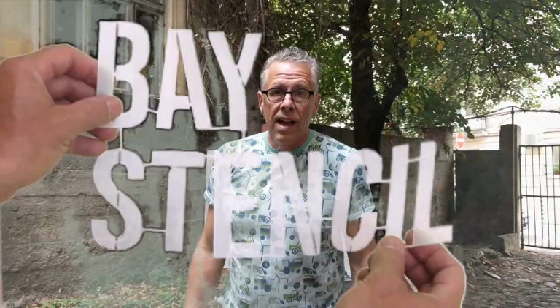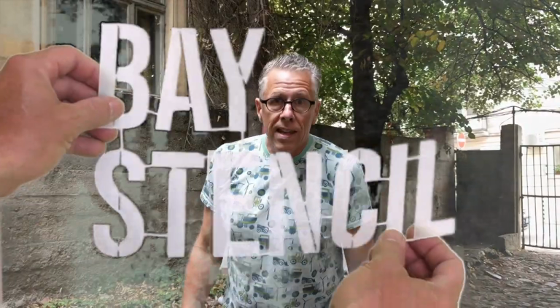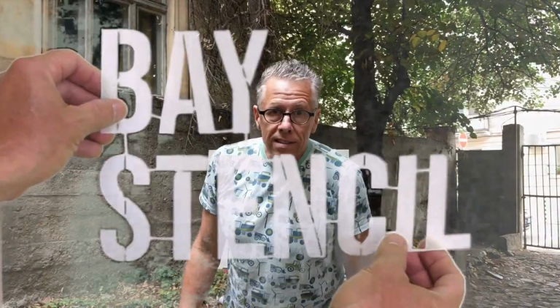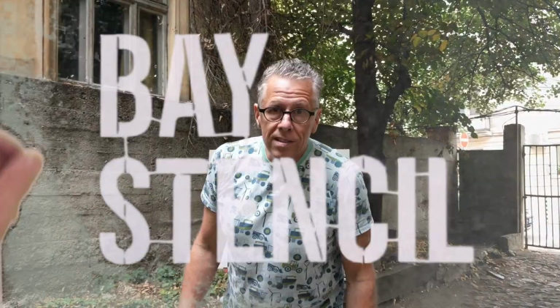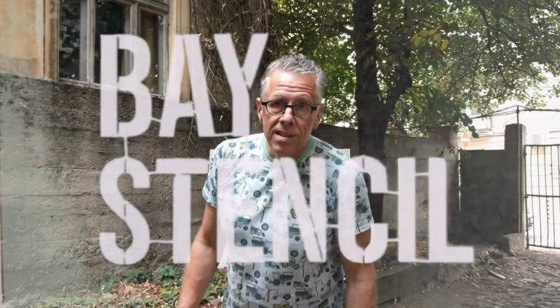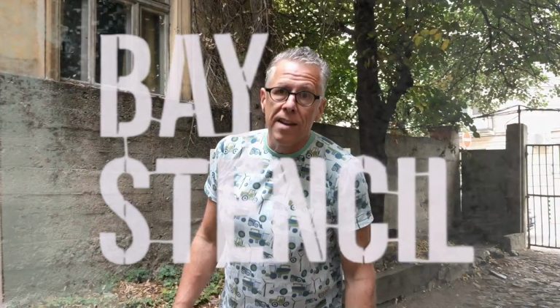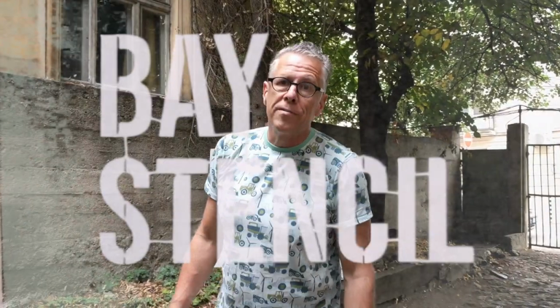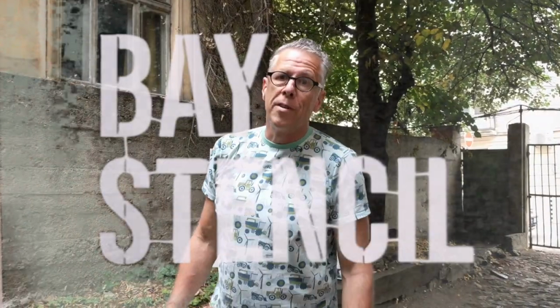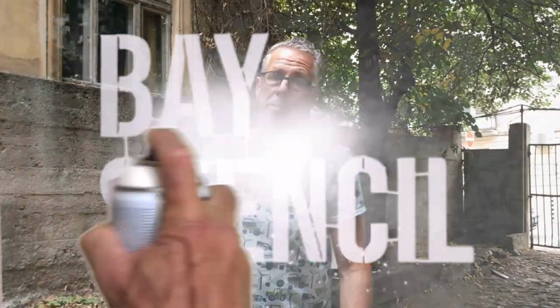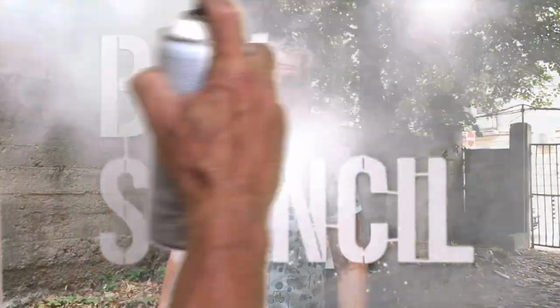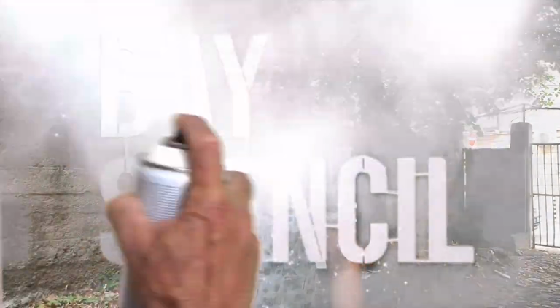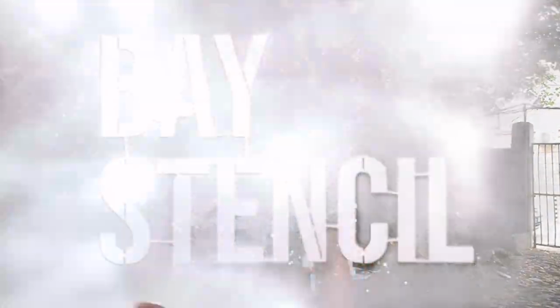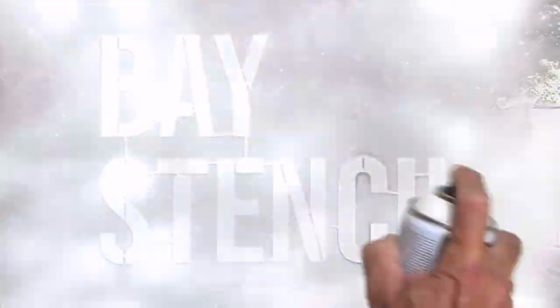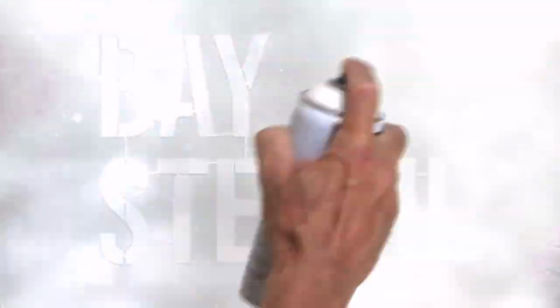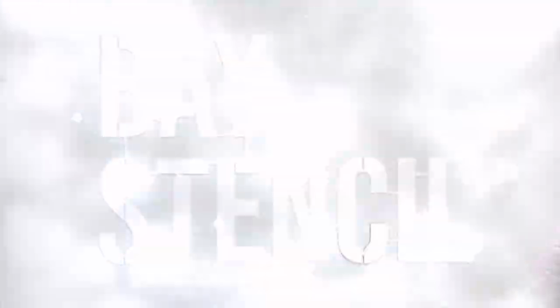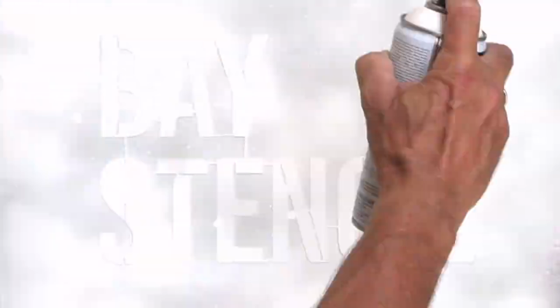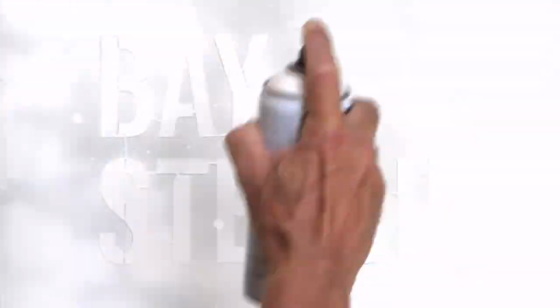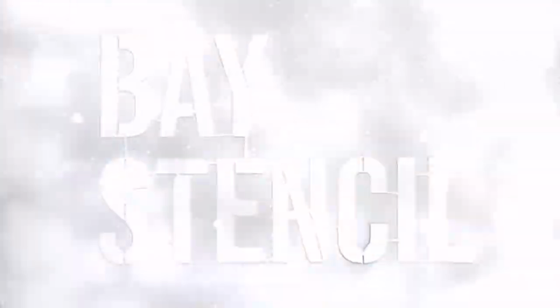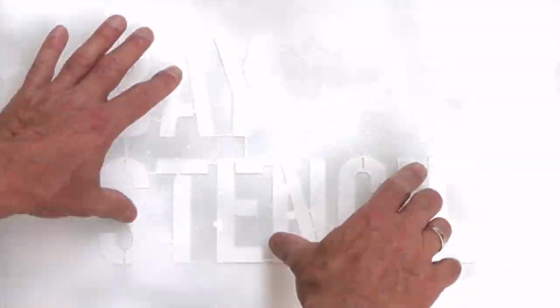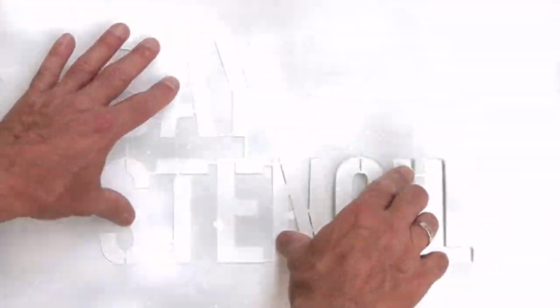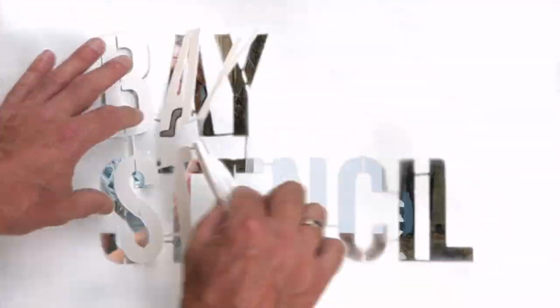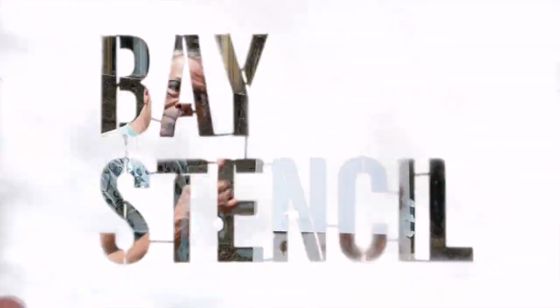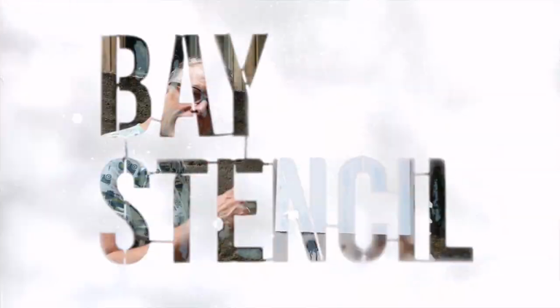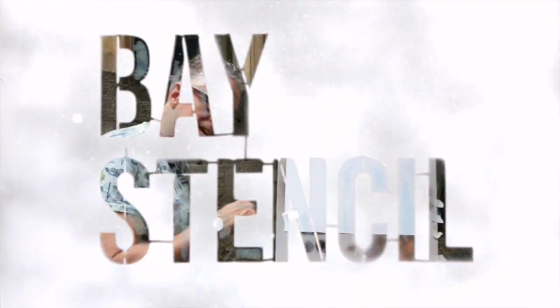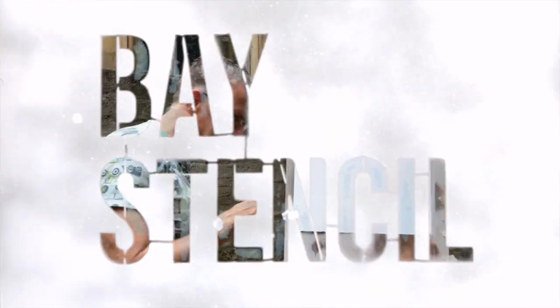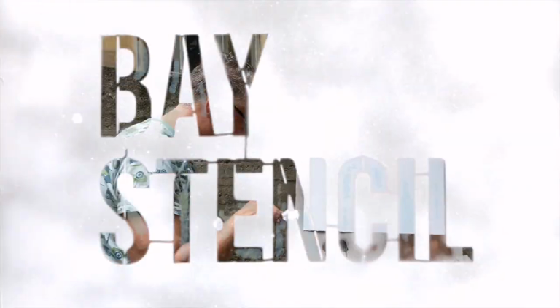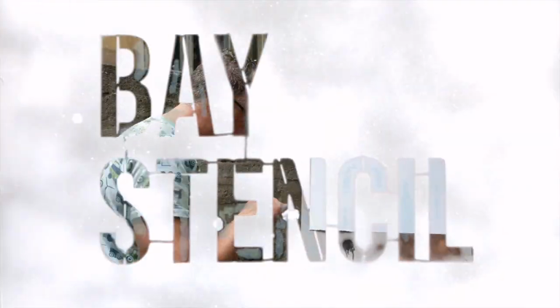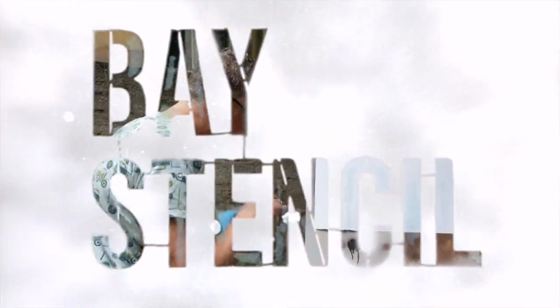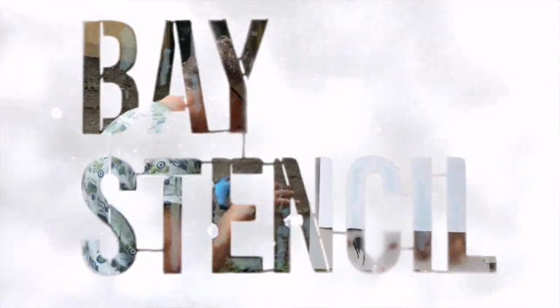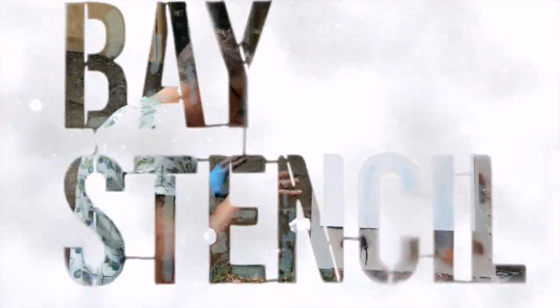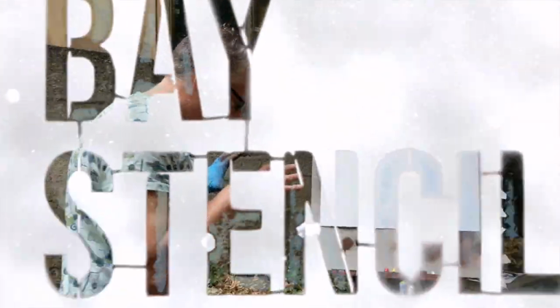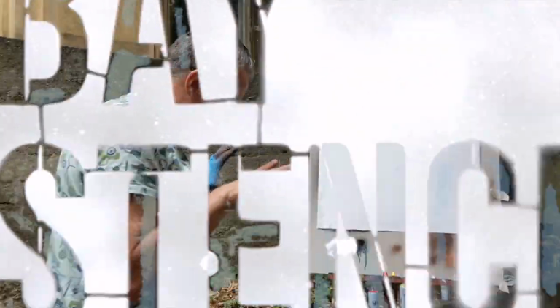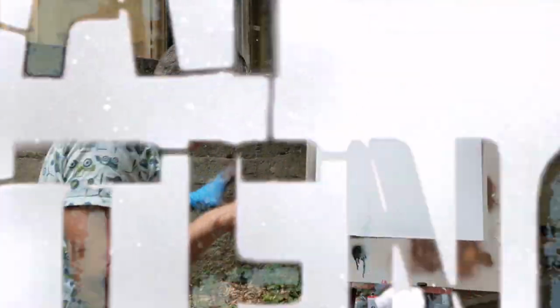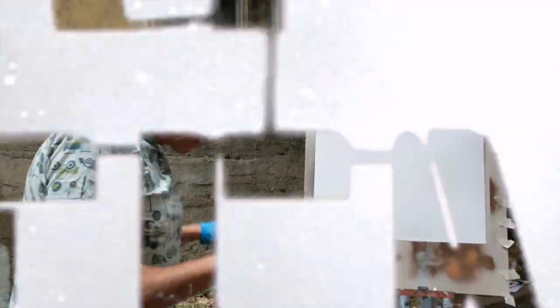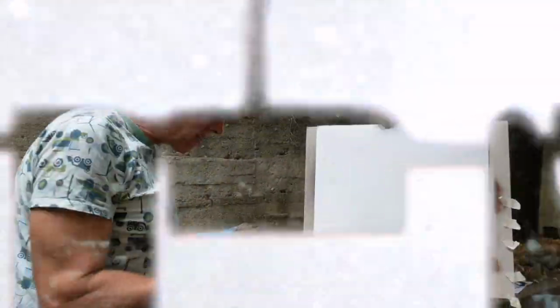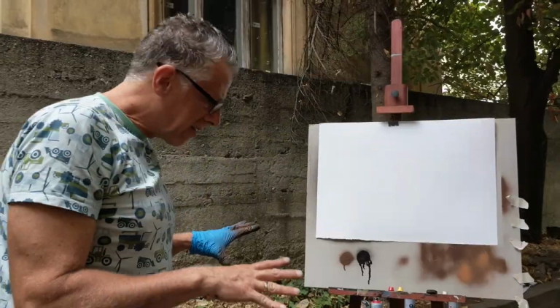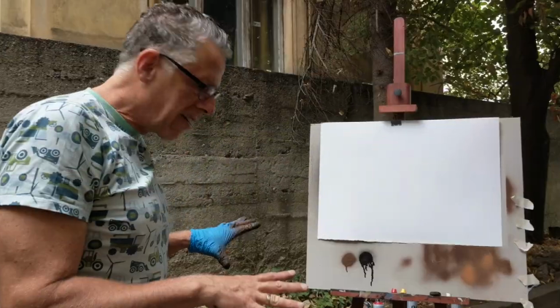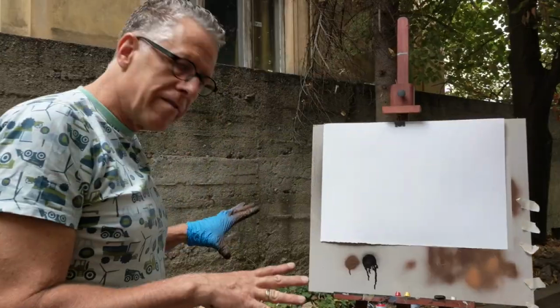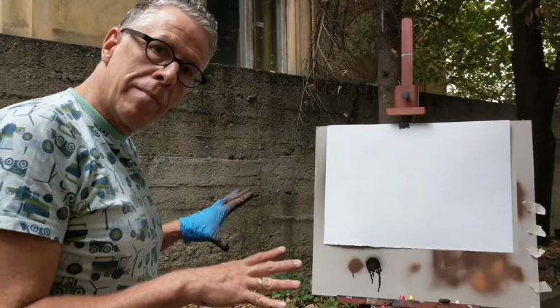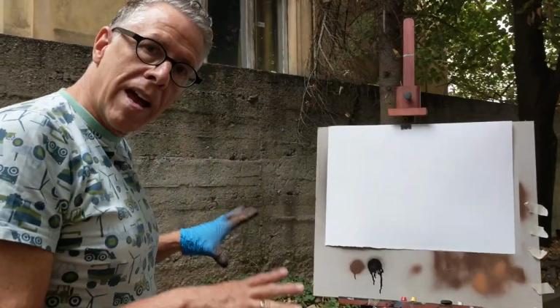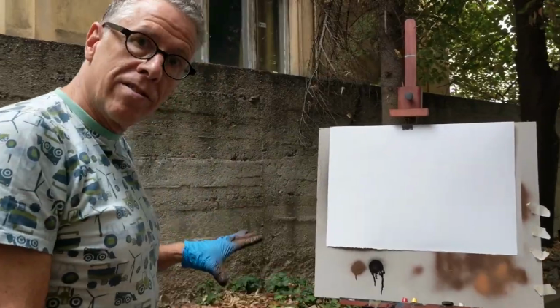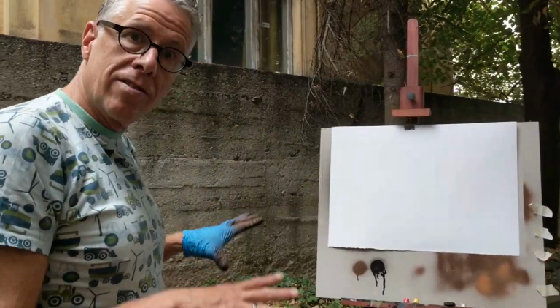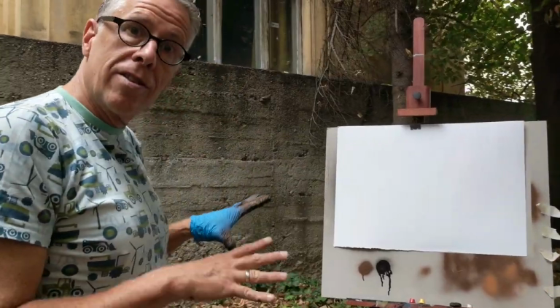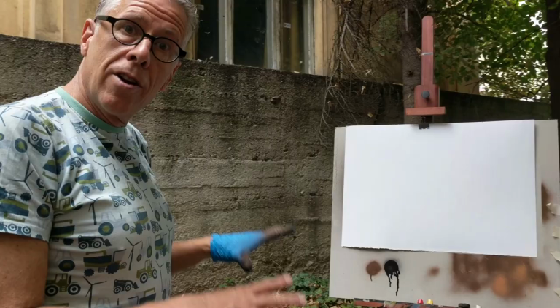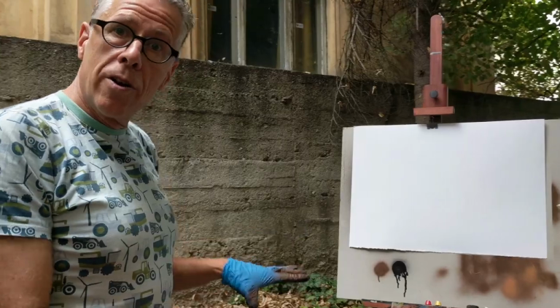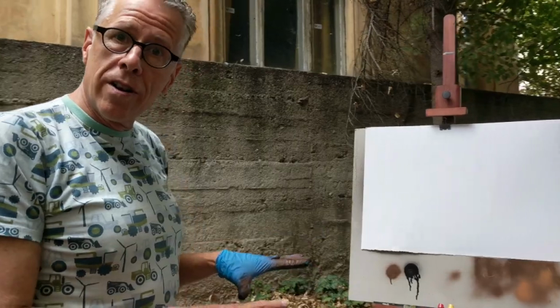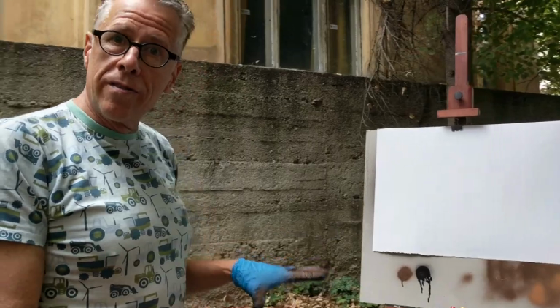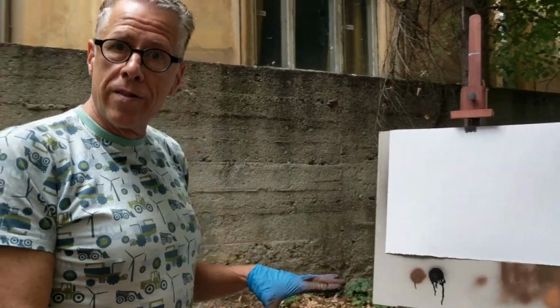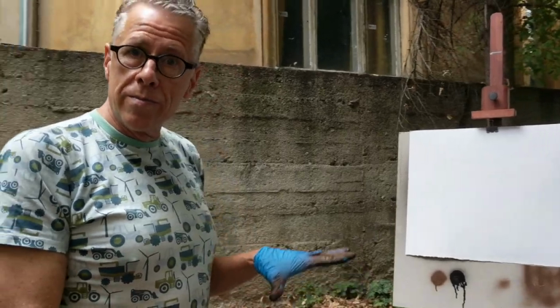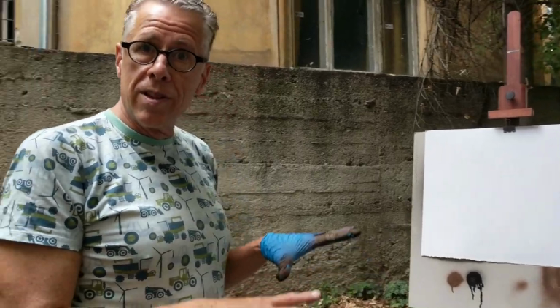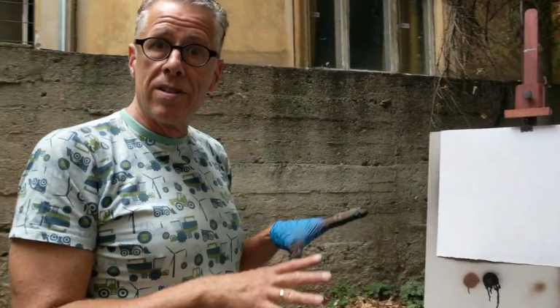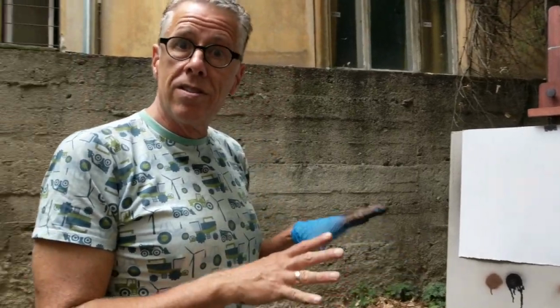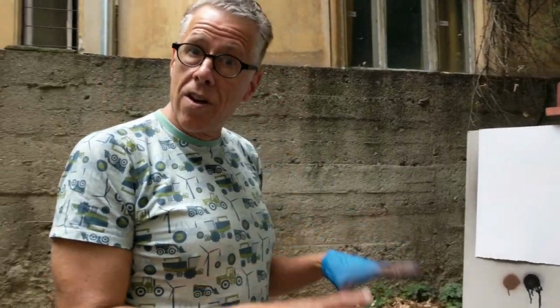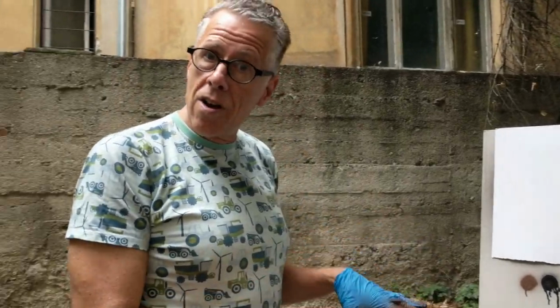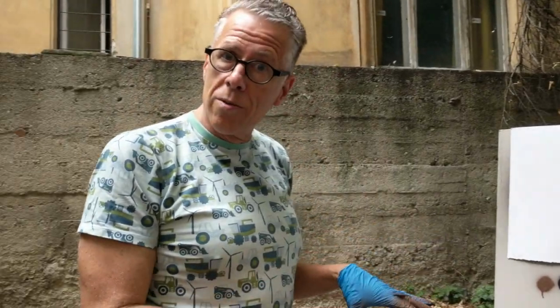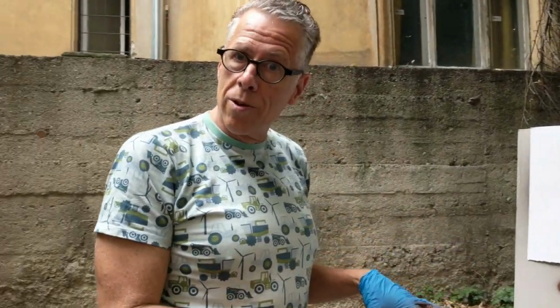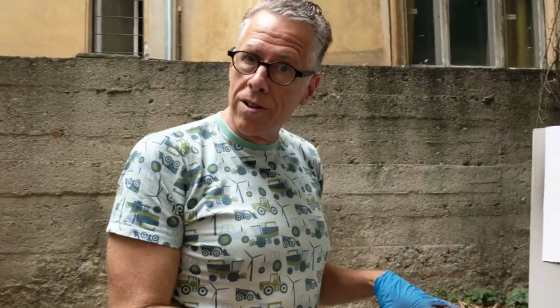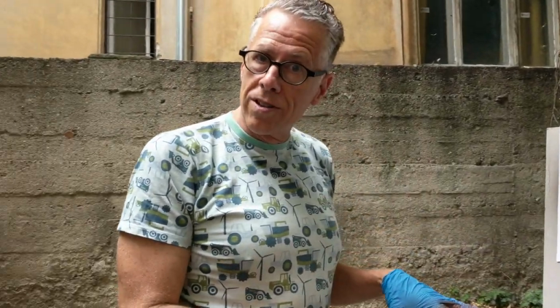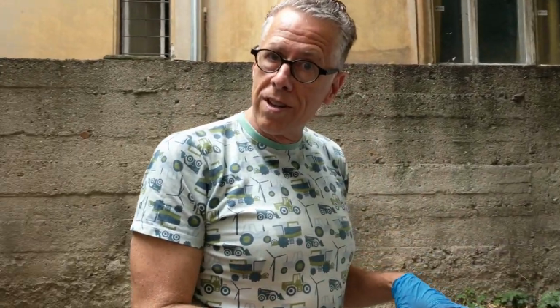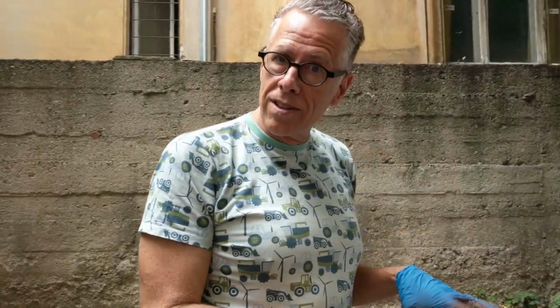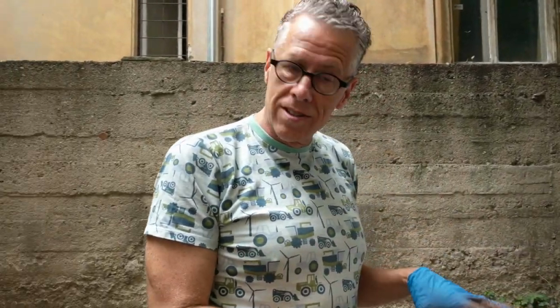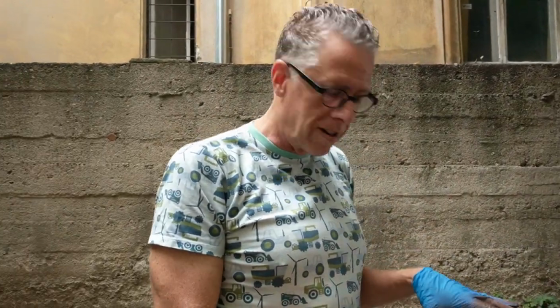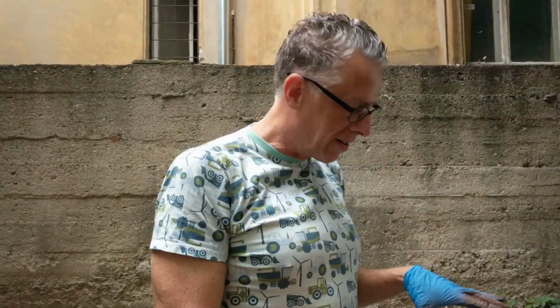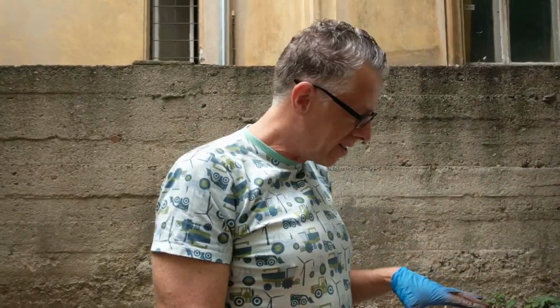Hey, this is Dave from Bay Stencil. Today we're going to paint a stencil of Master Yoda from the Star Wars series.